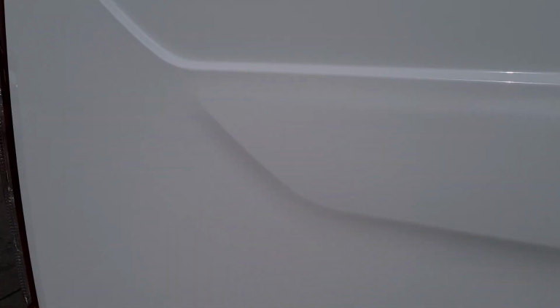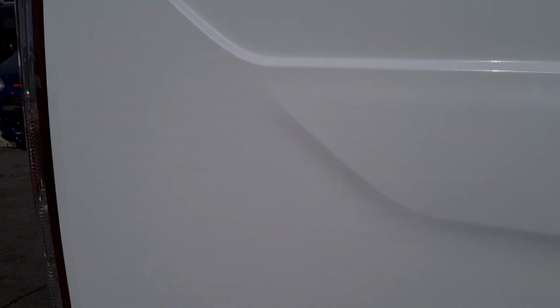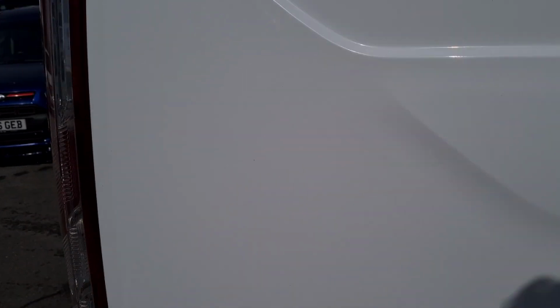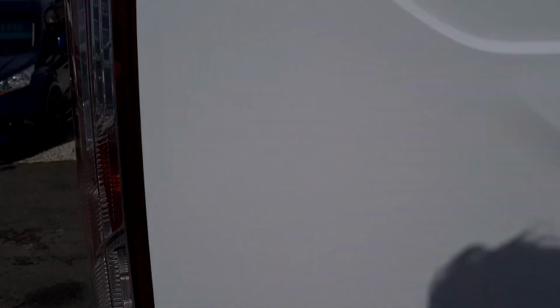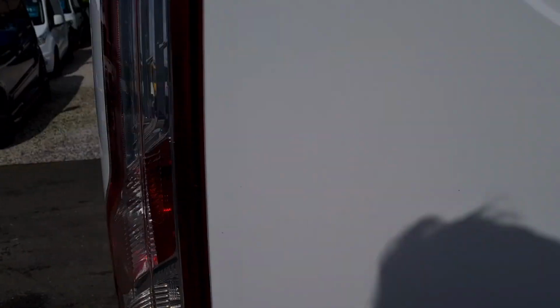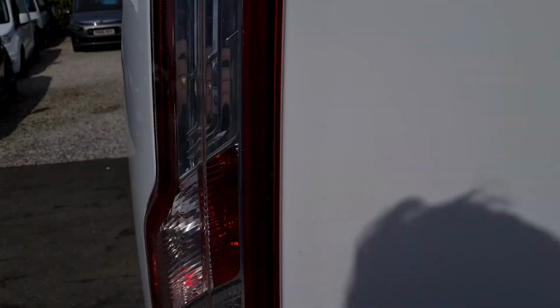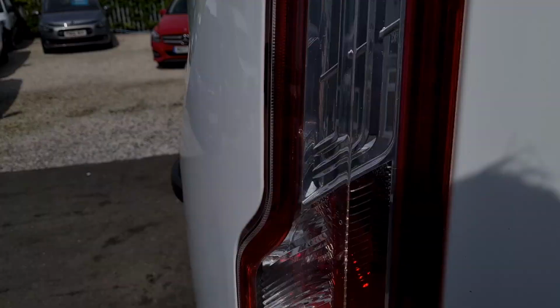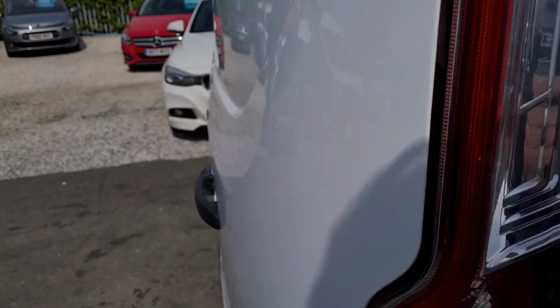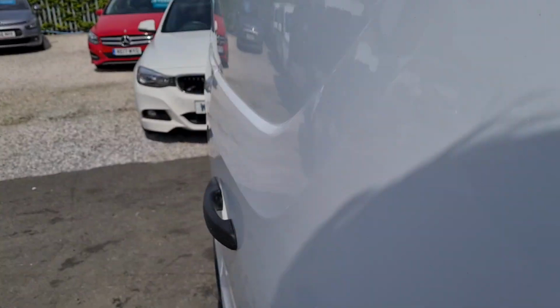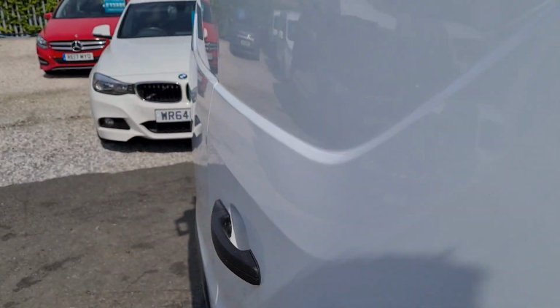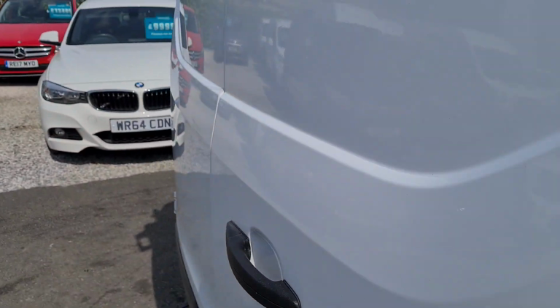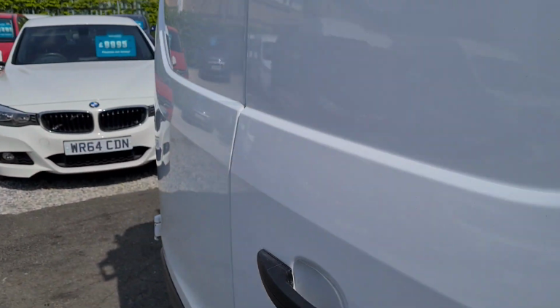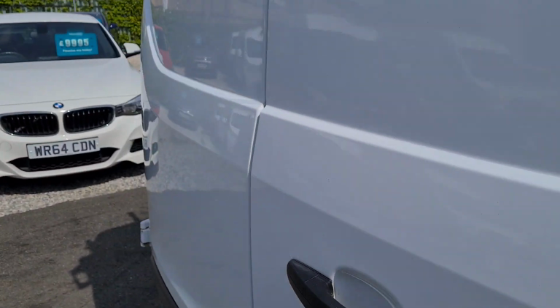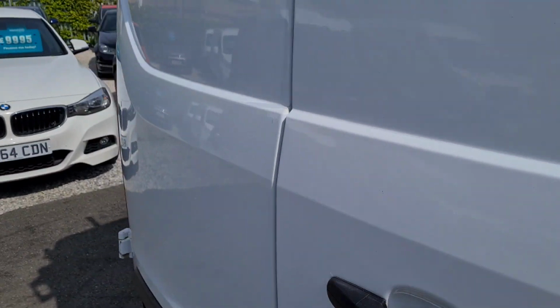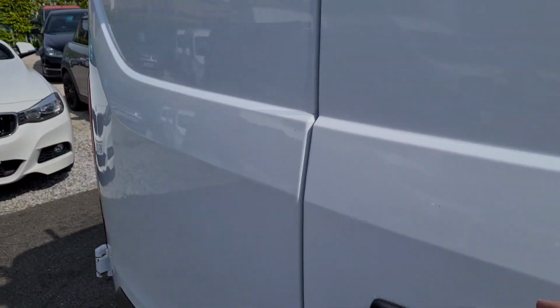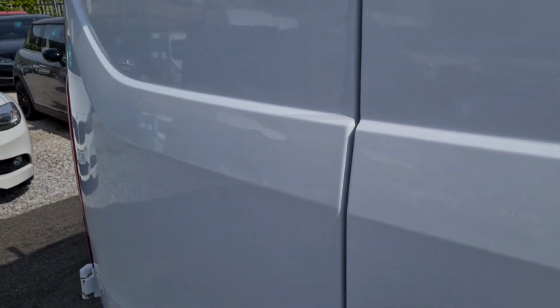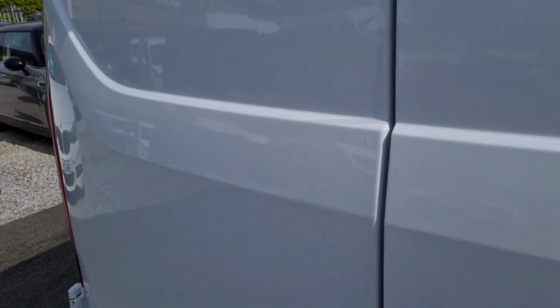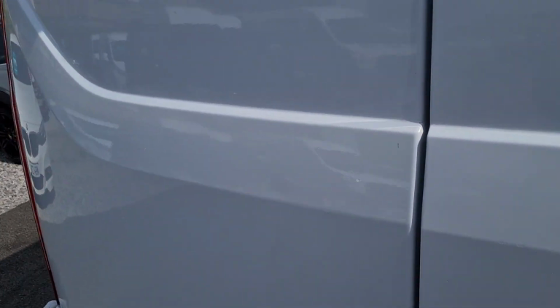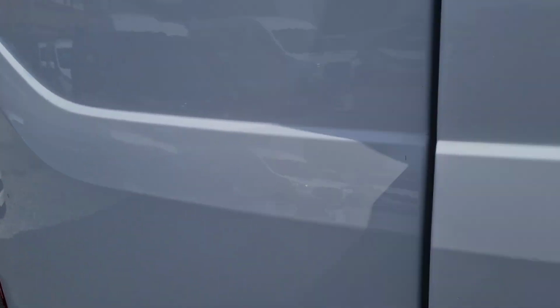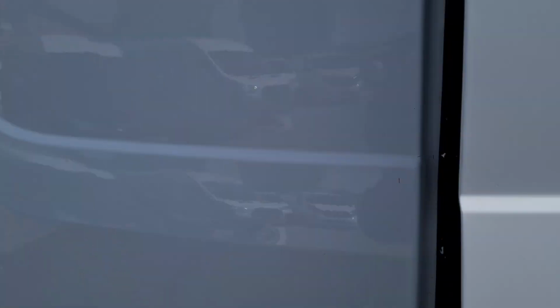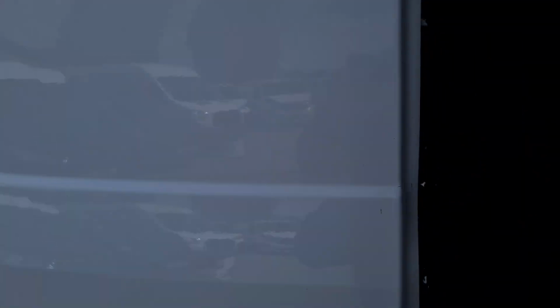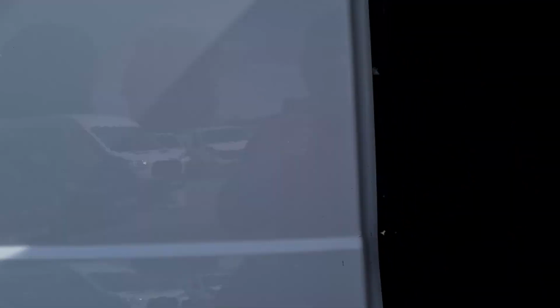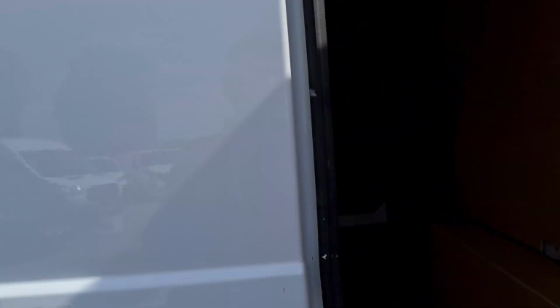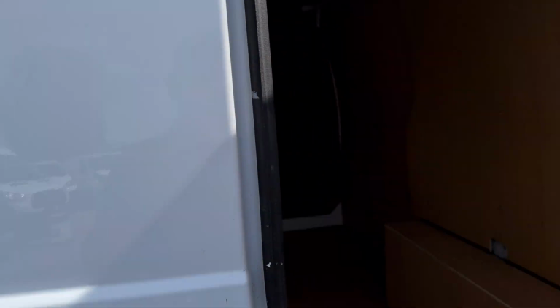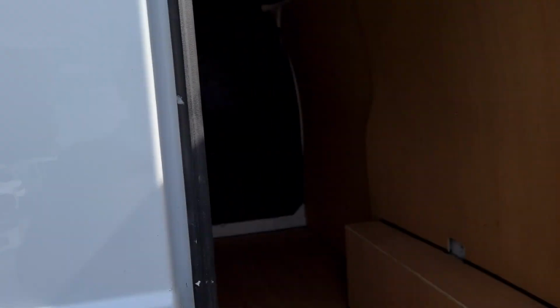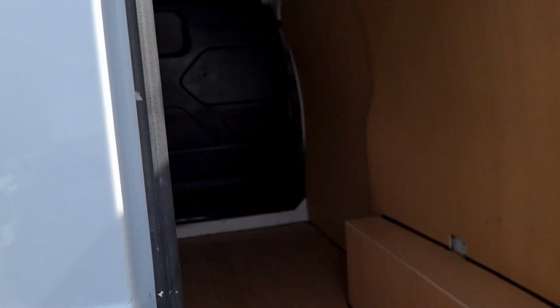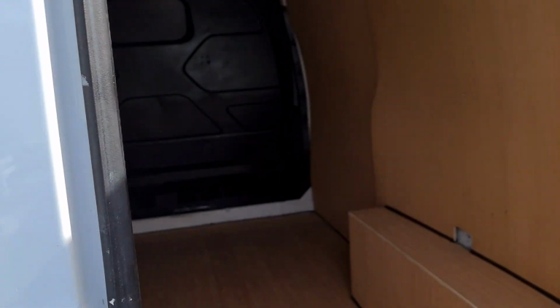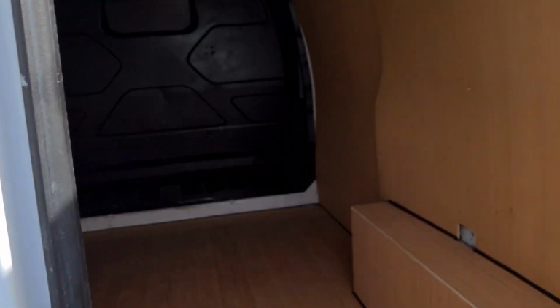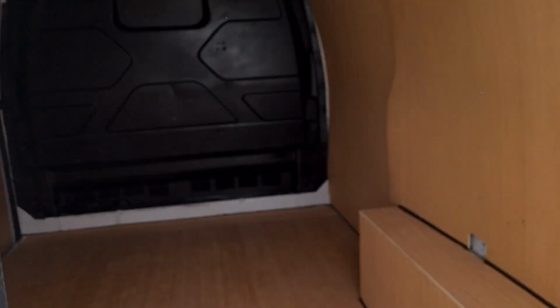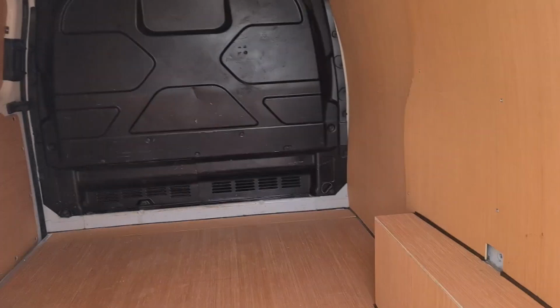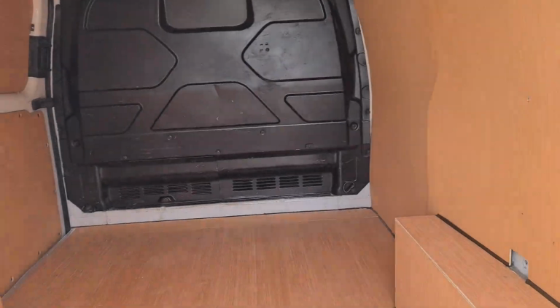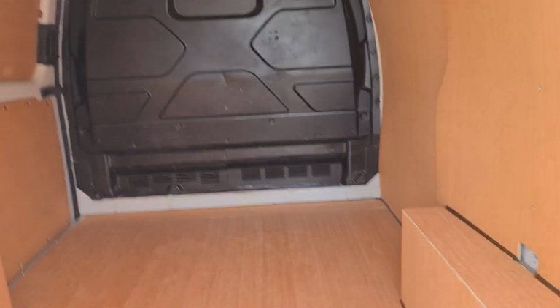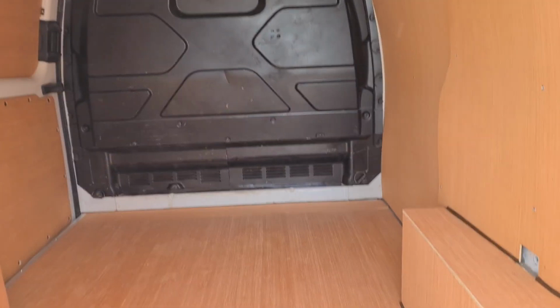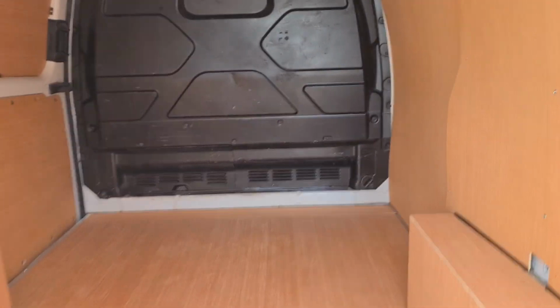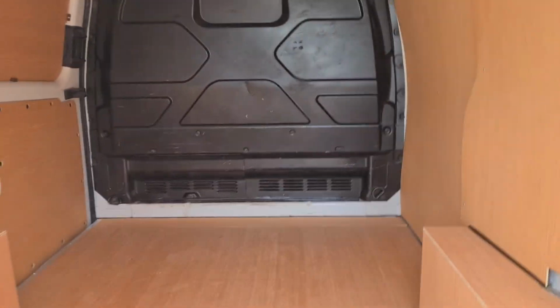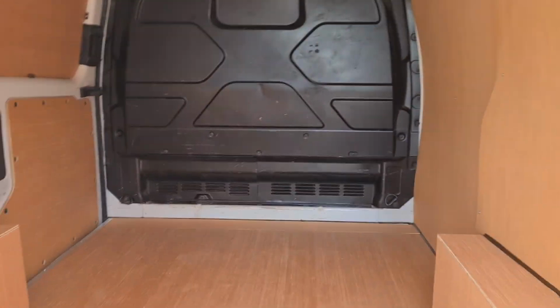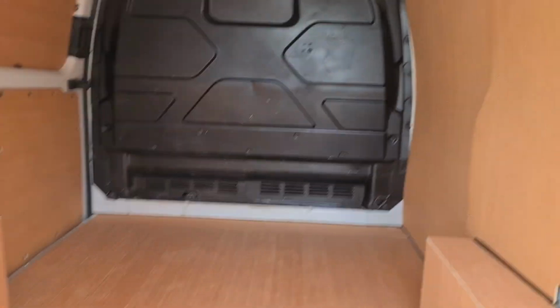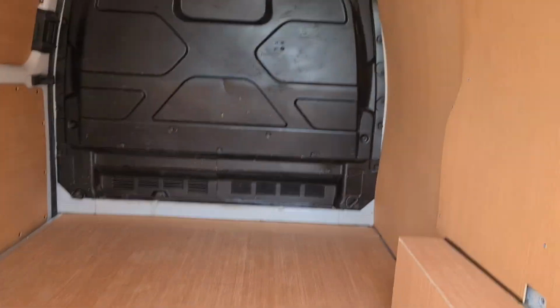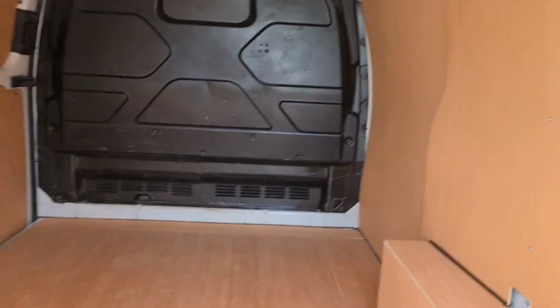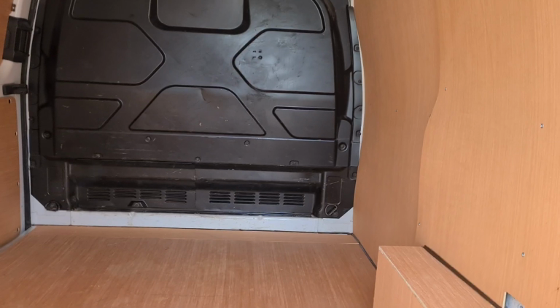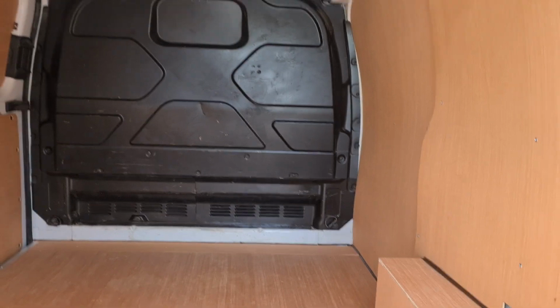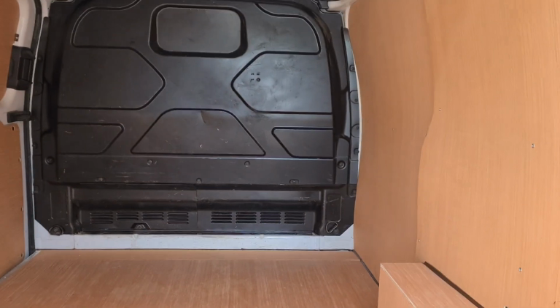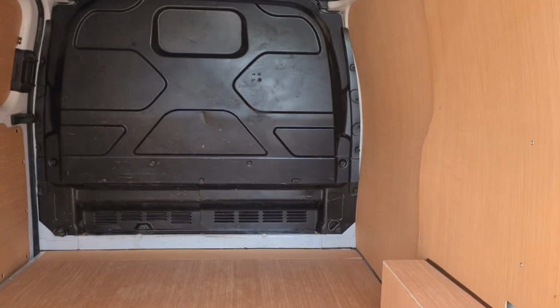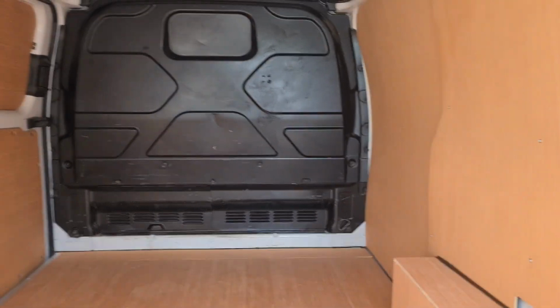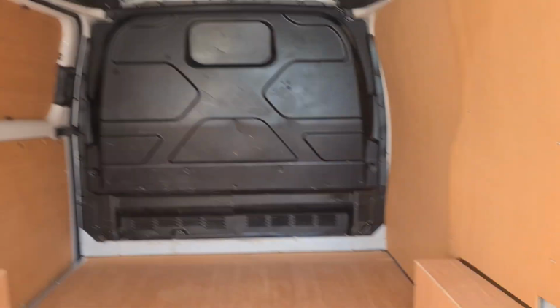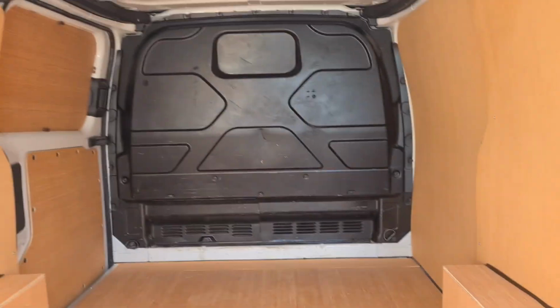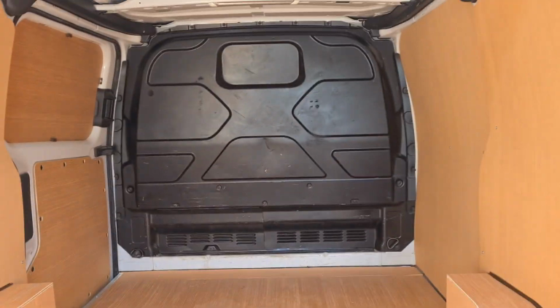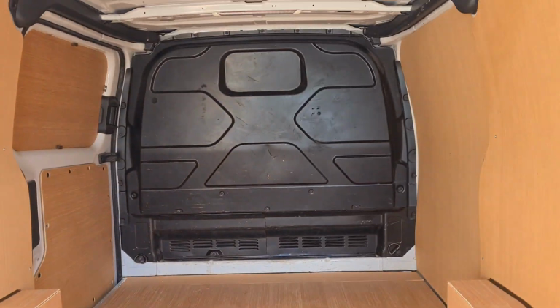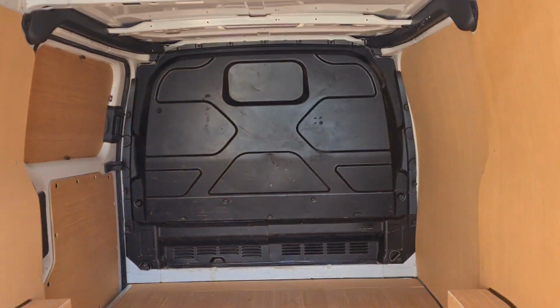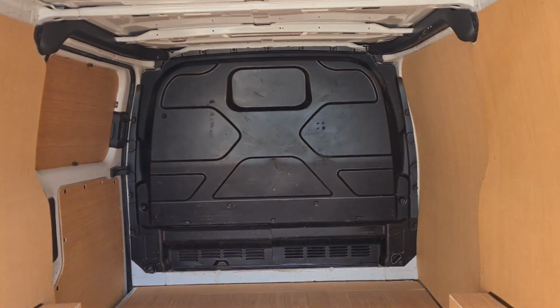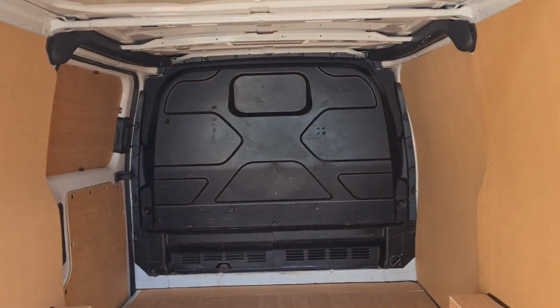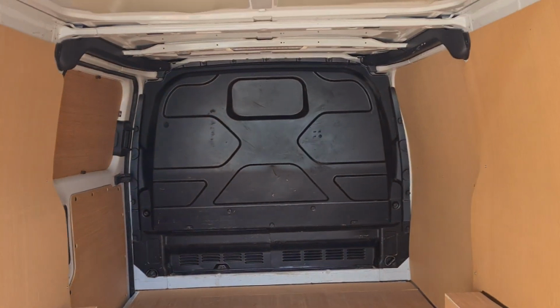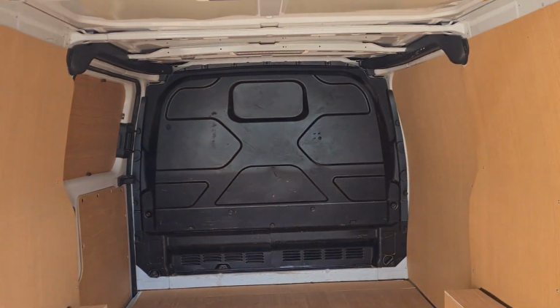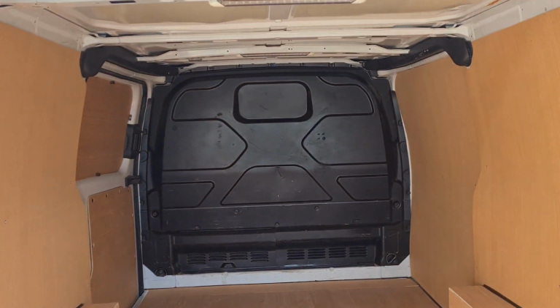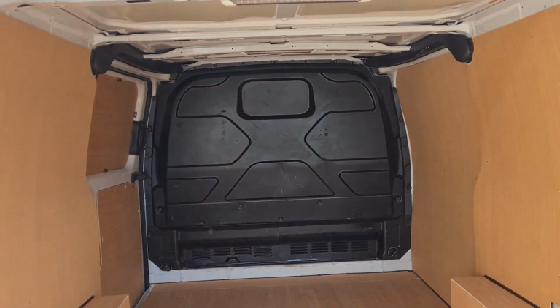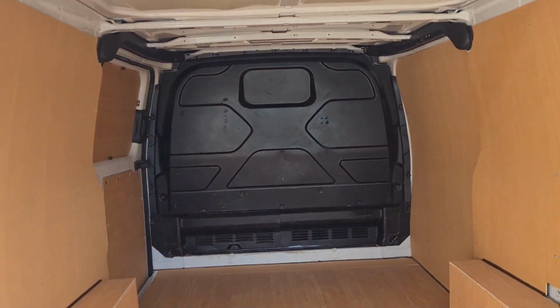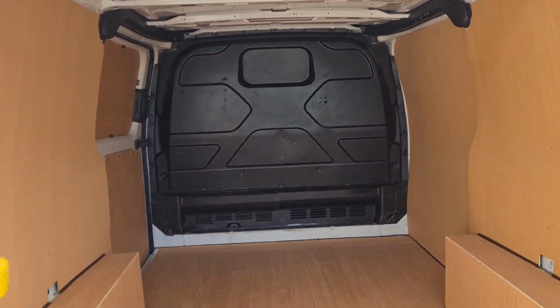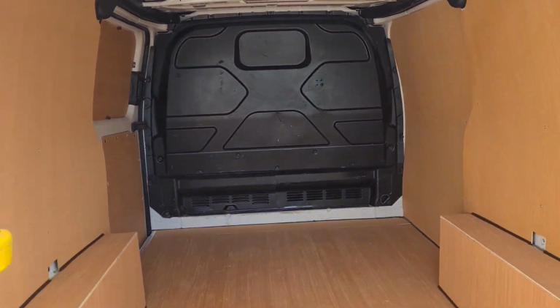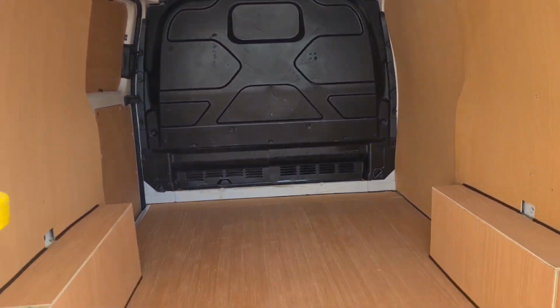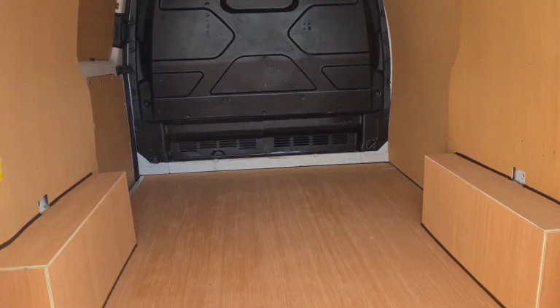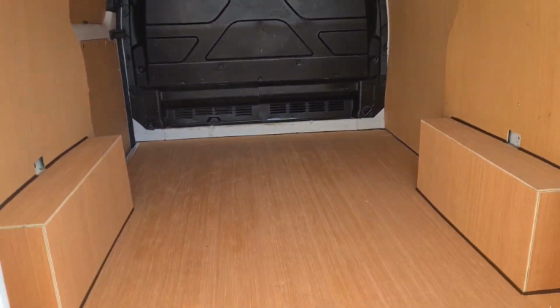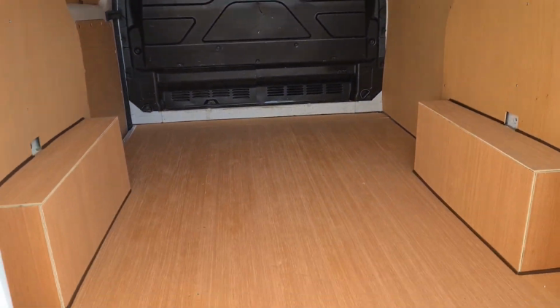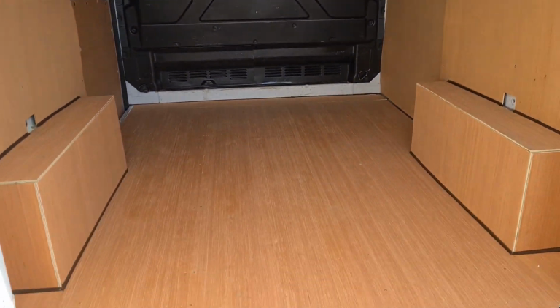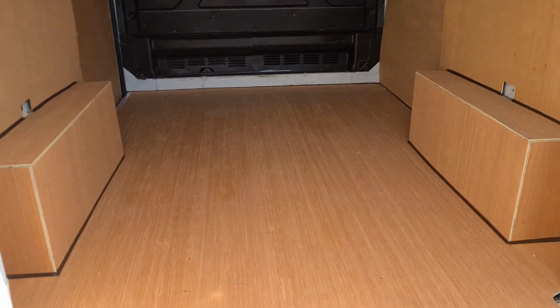Bringing it round to the rear of the vehicle — really nice clean load liner, and a nice clean bulkhead.